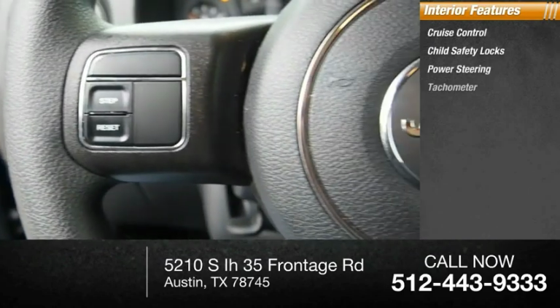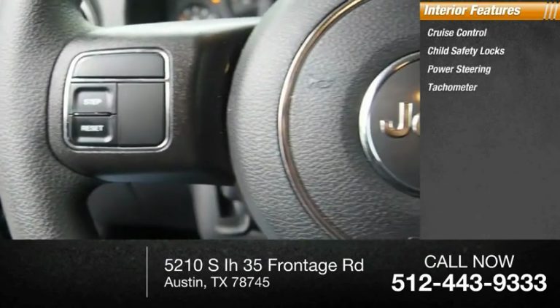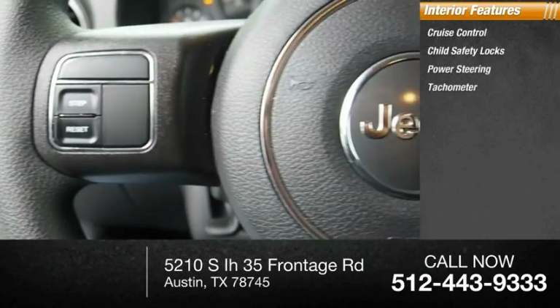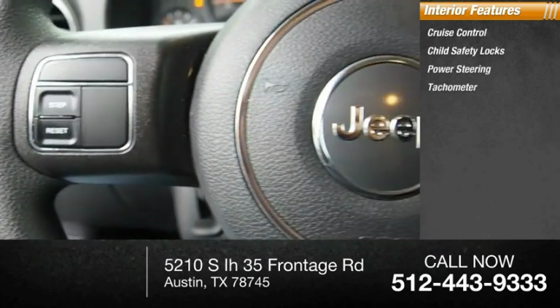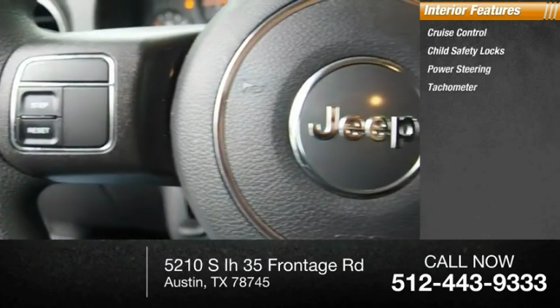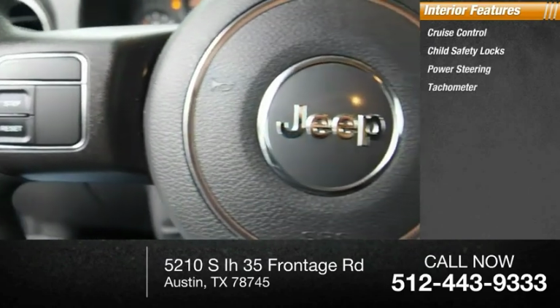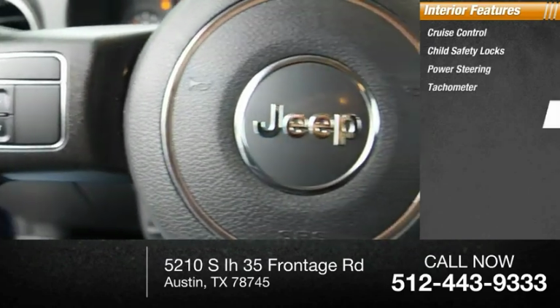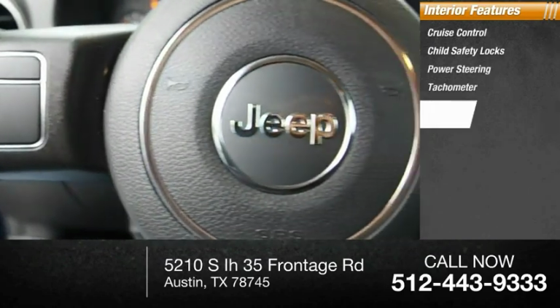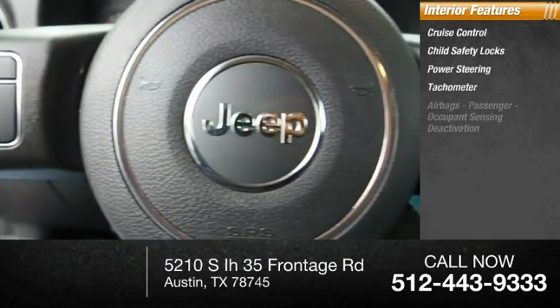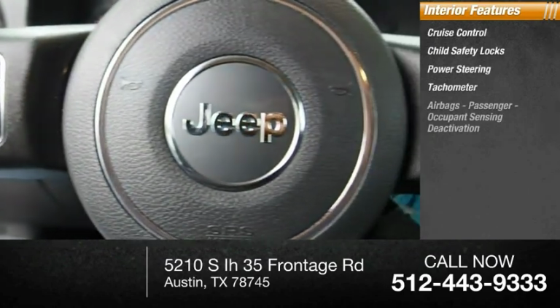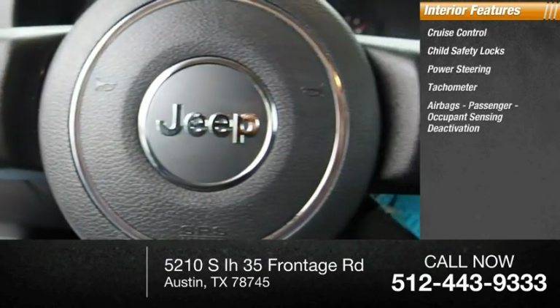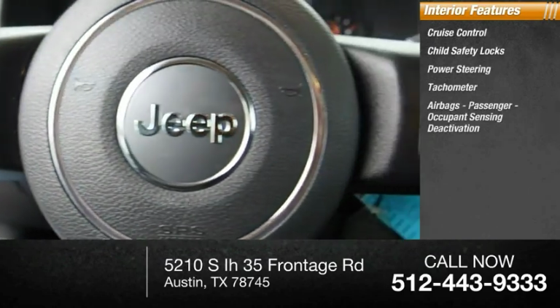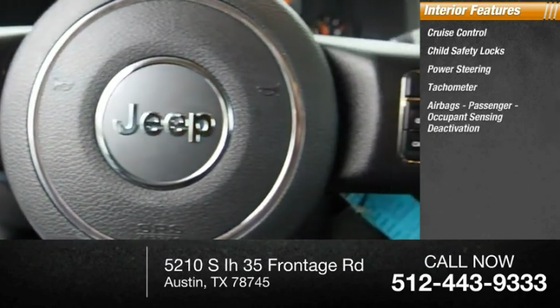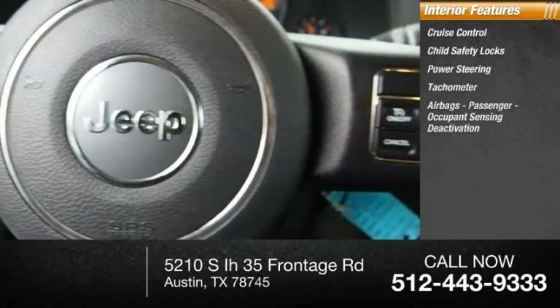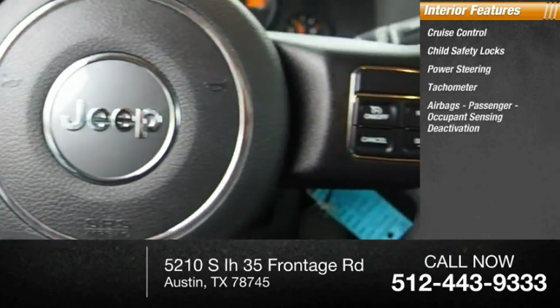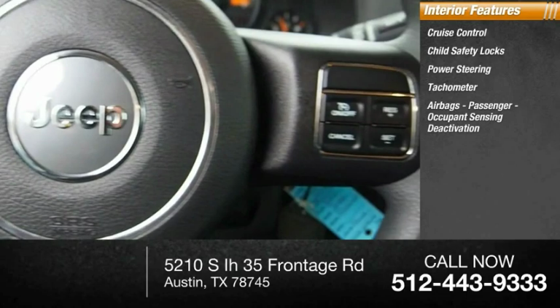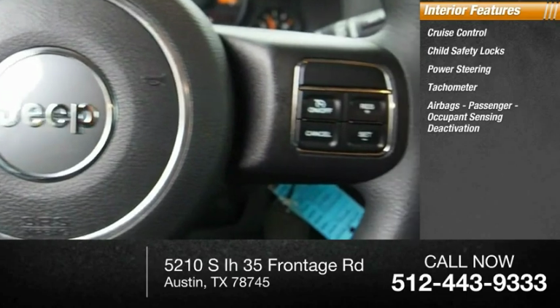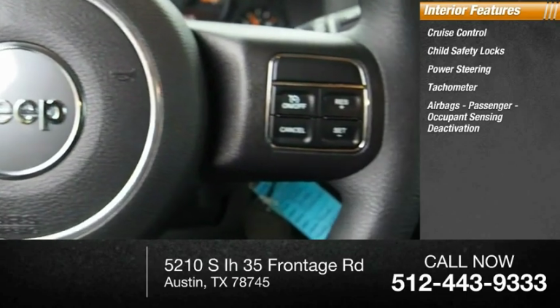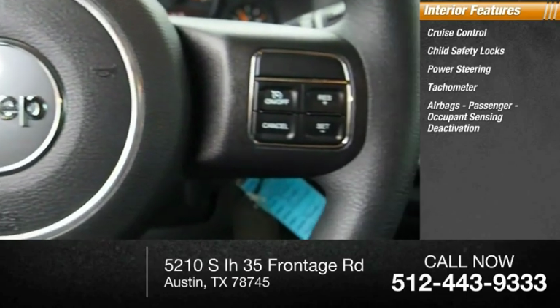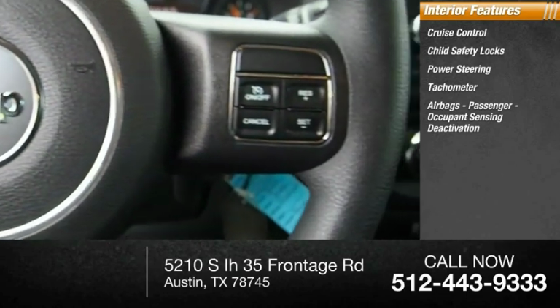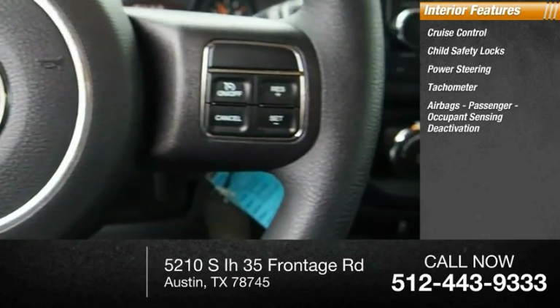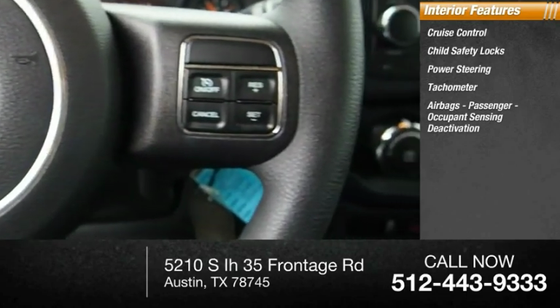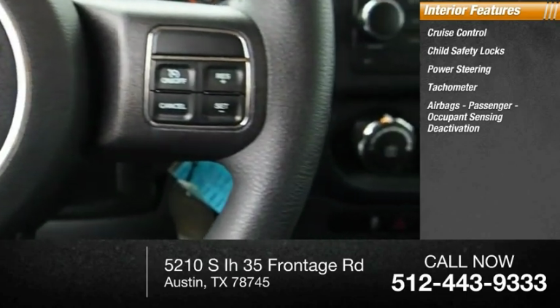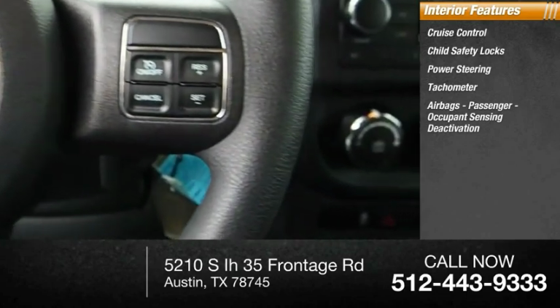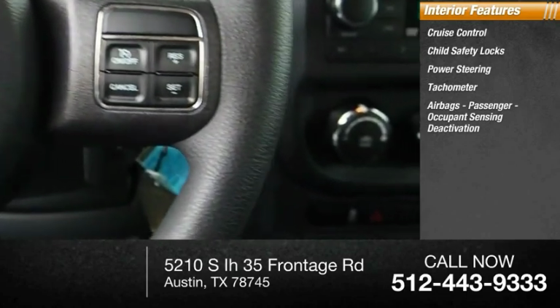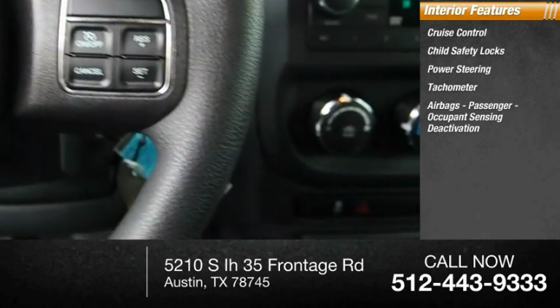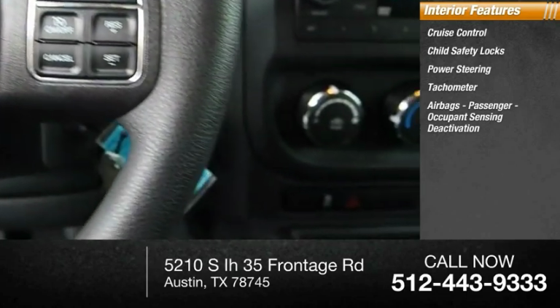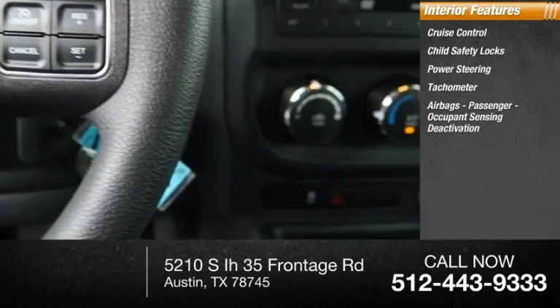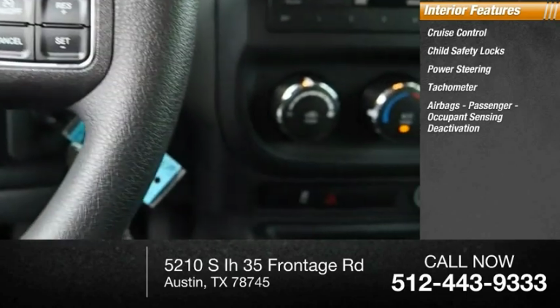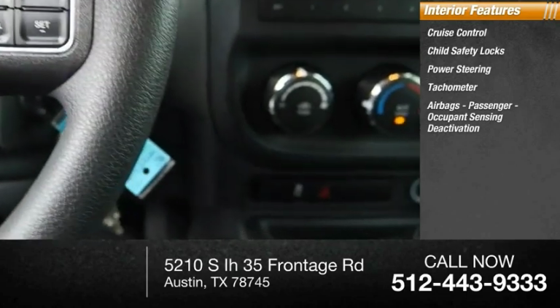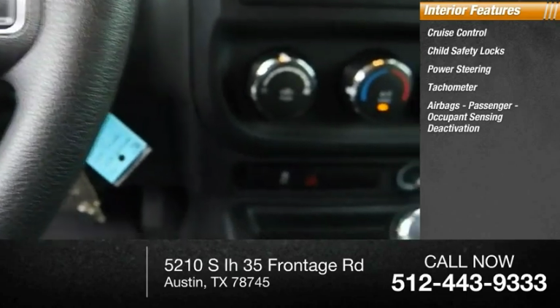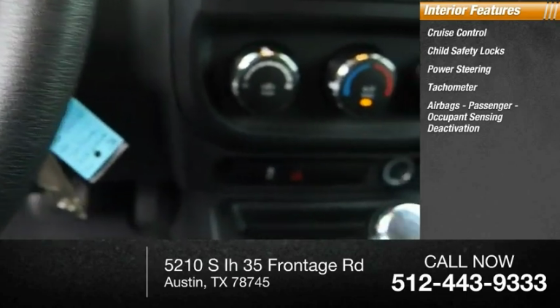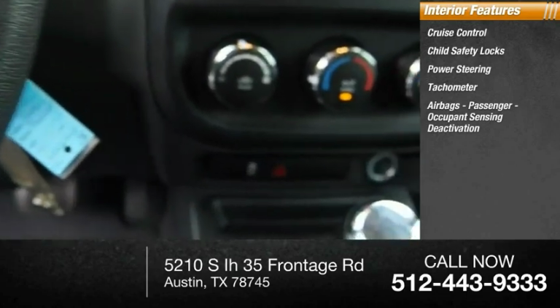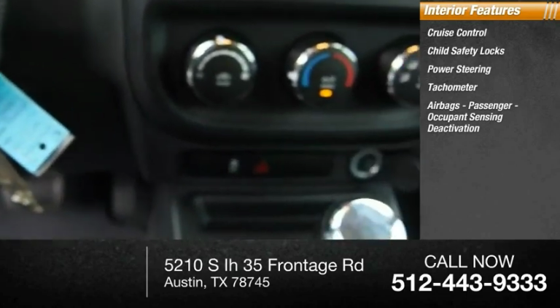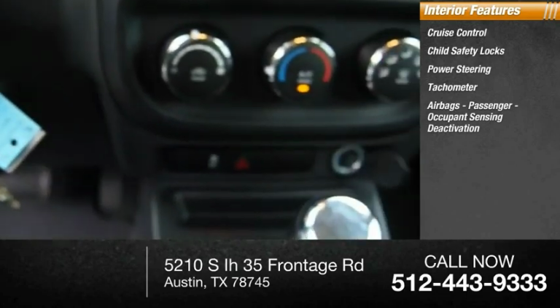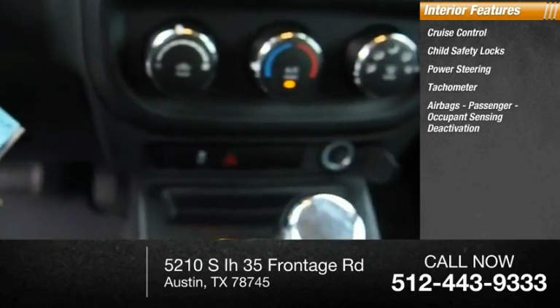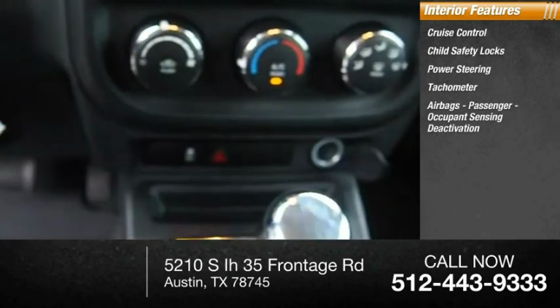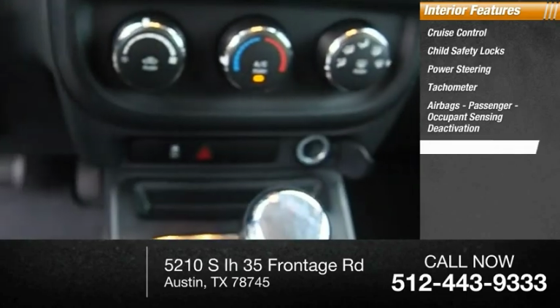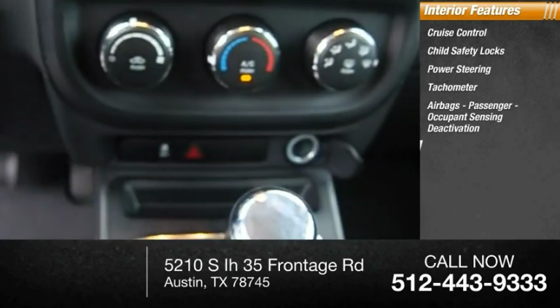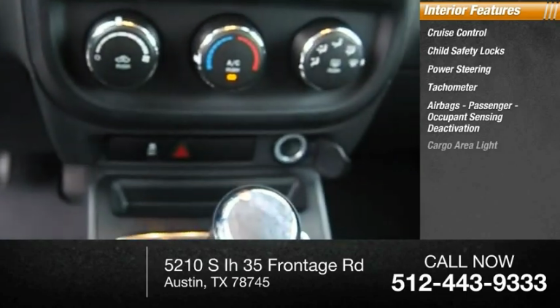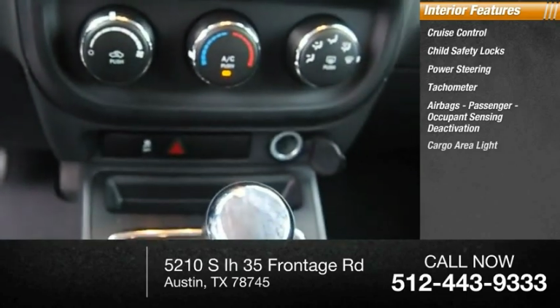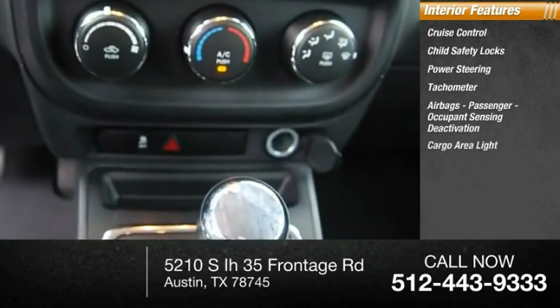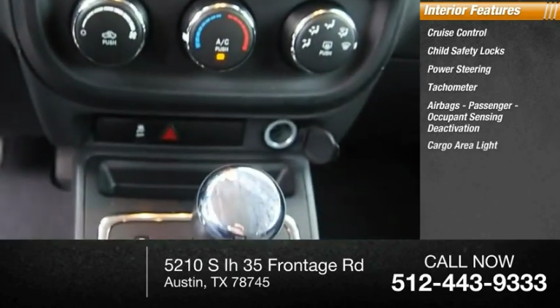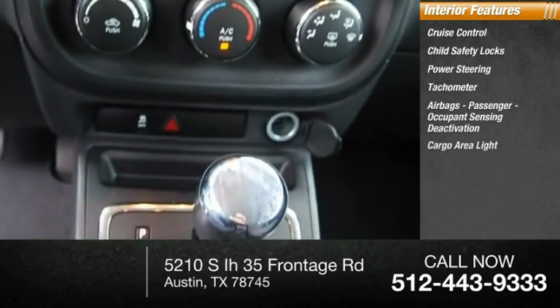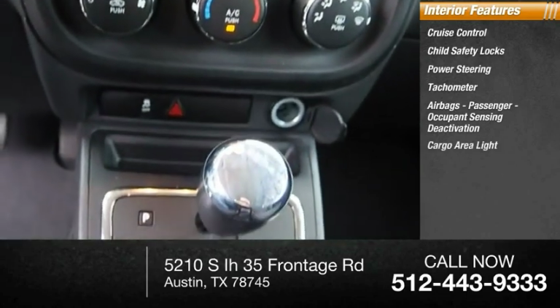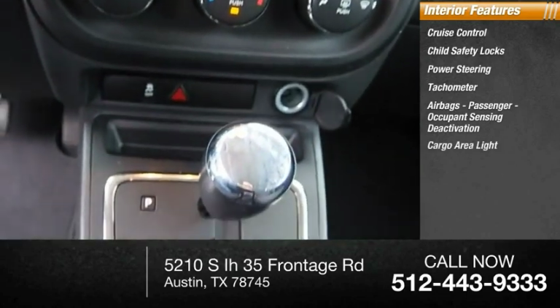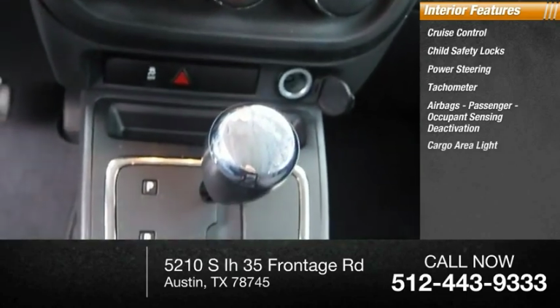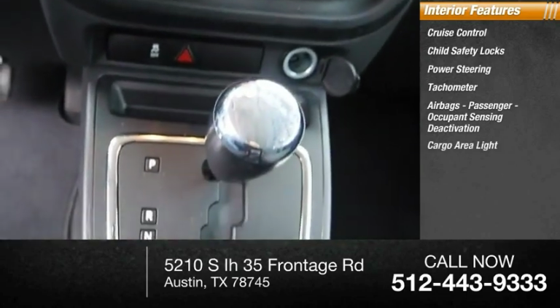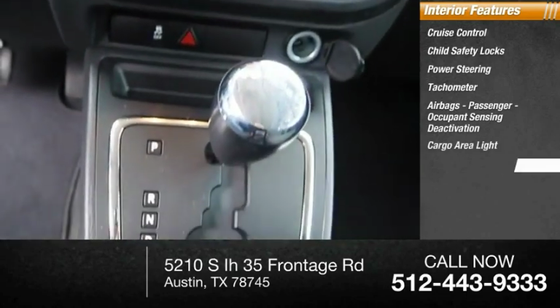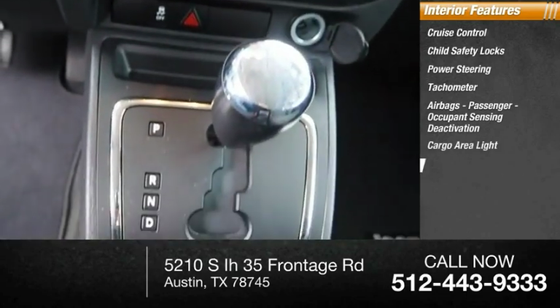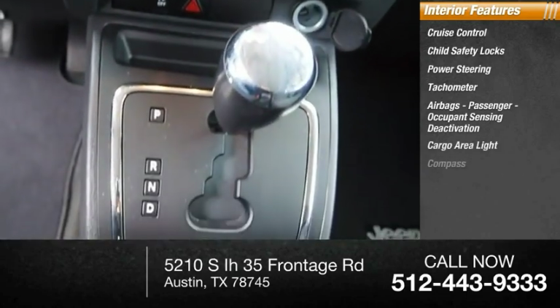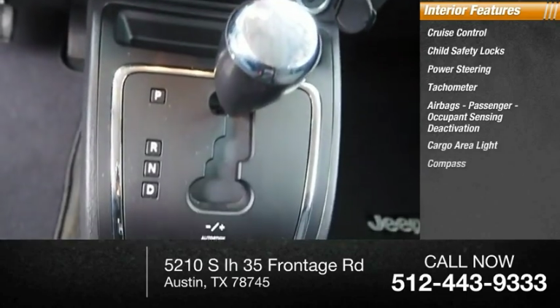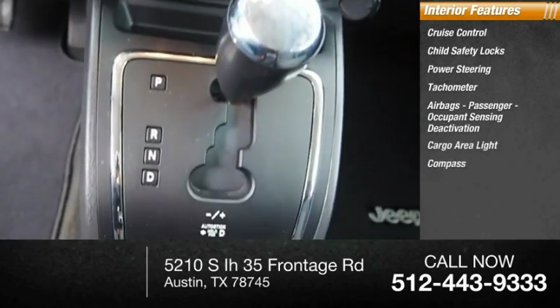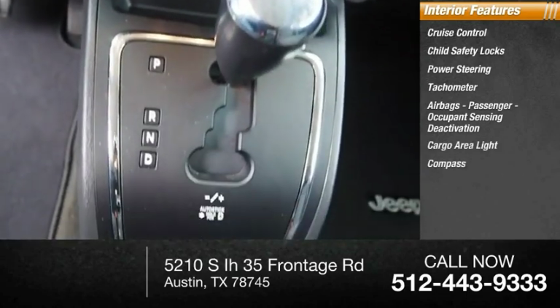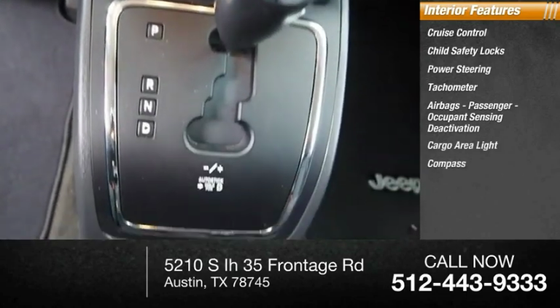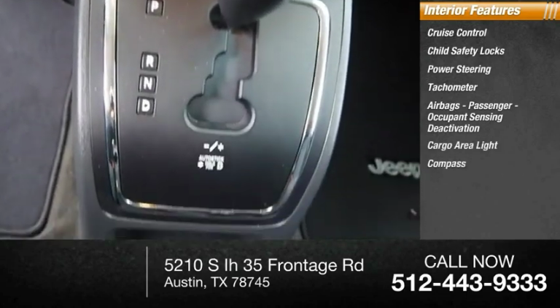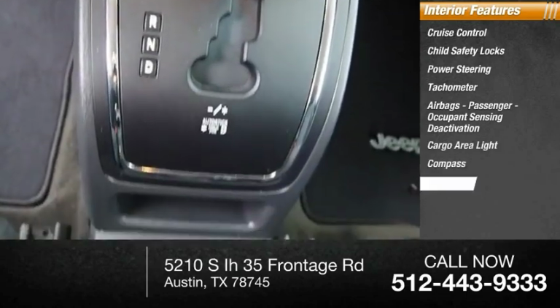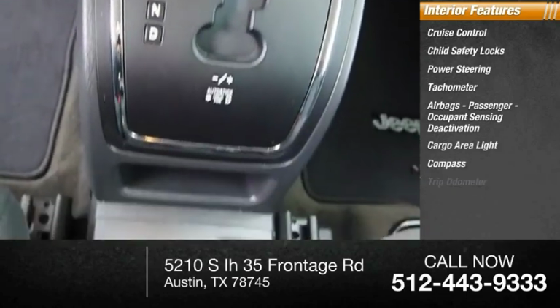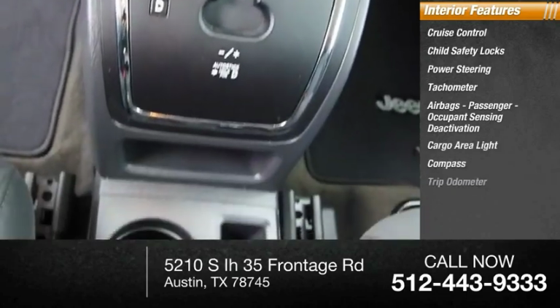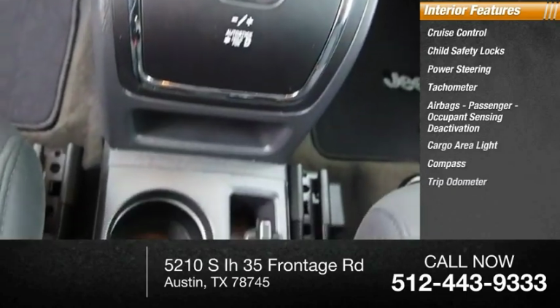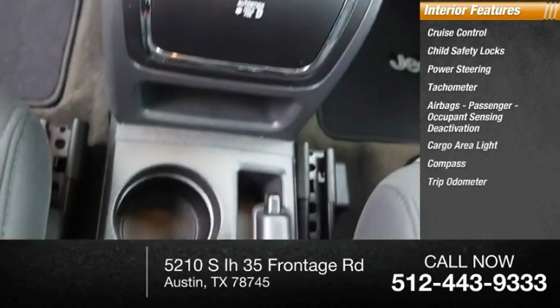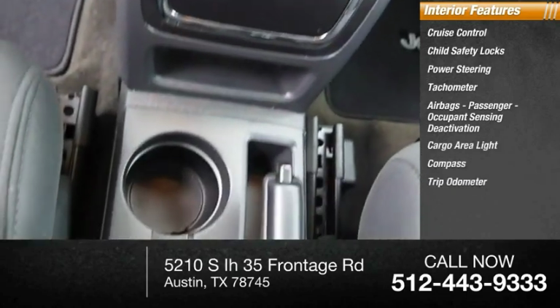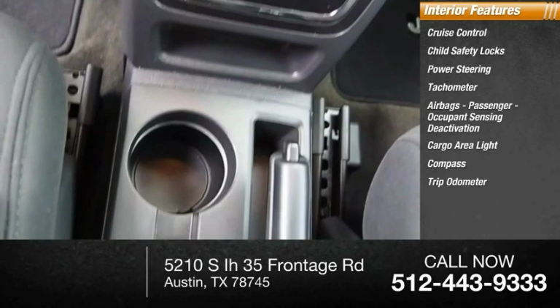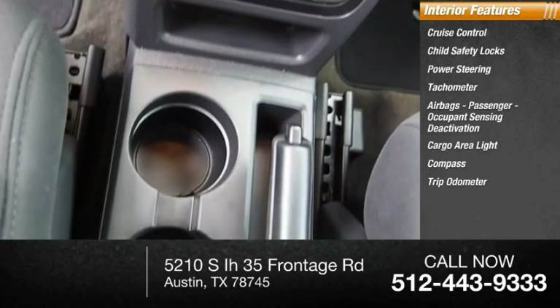Tachometer, airbags, passenger occupant sensing deactivation, cargo area light, compass, and trip odometer.